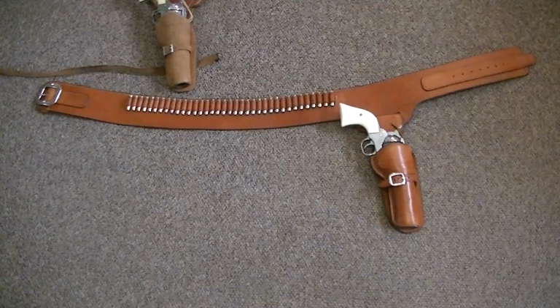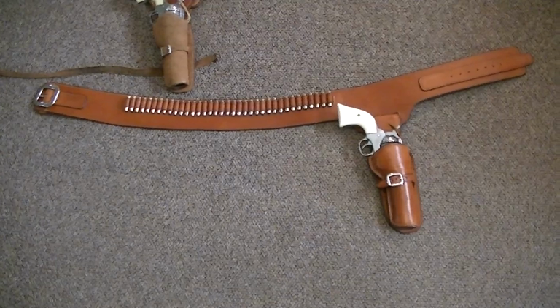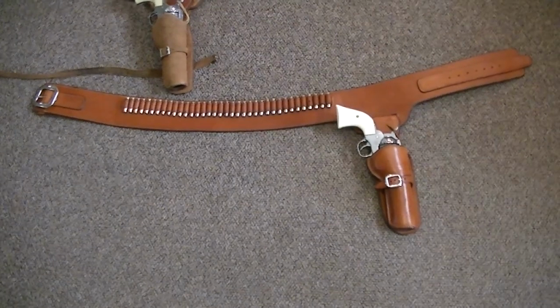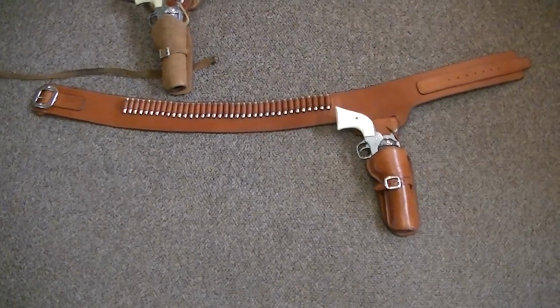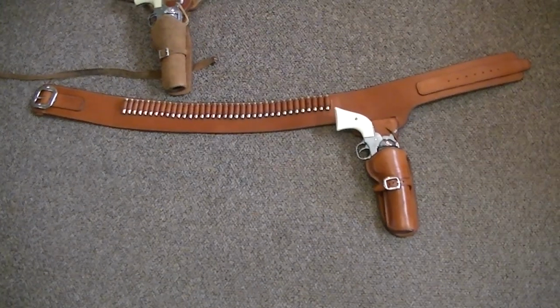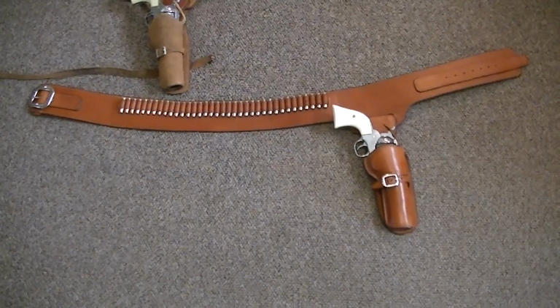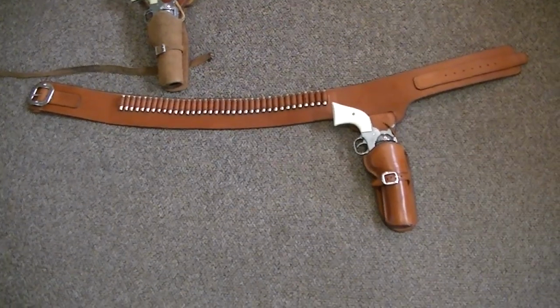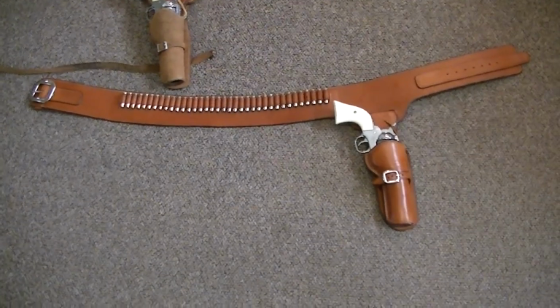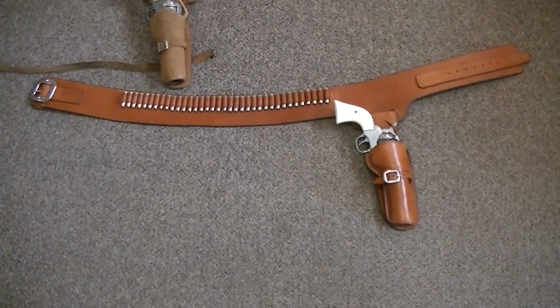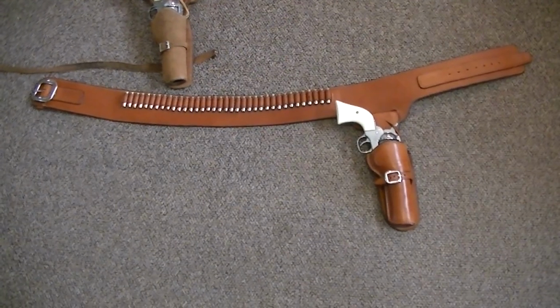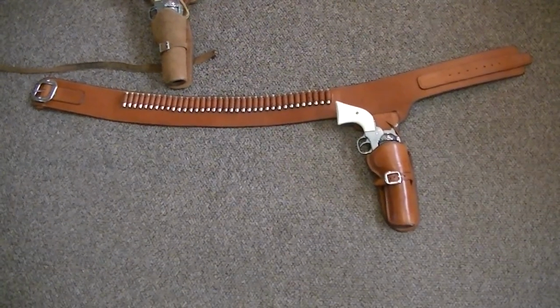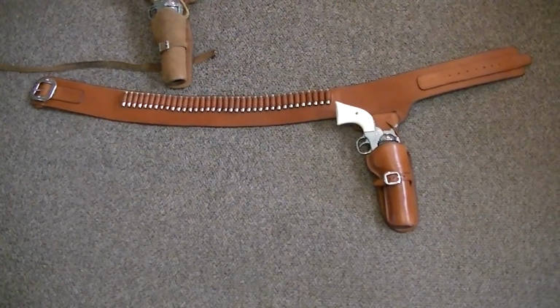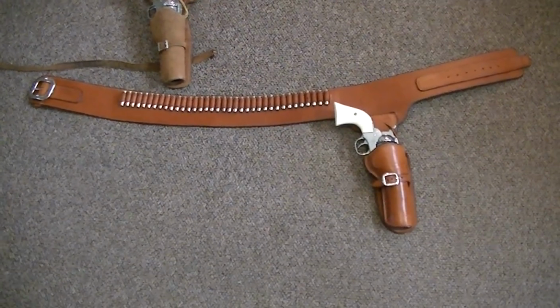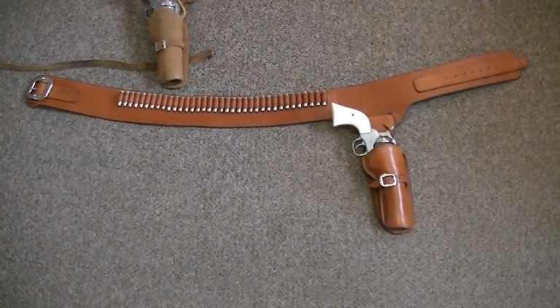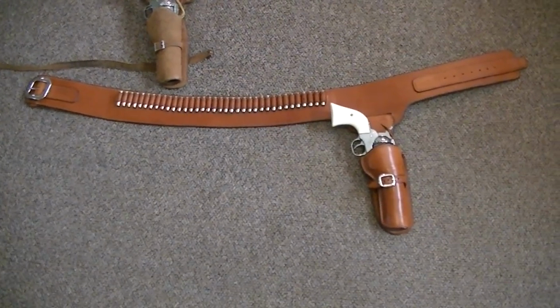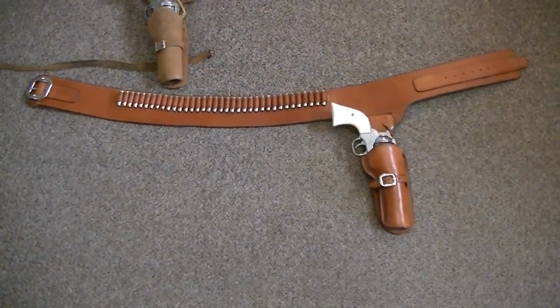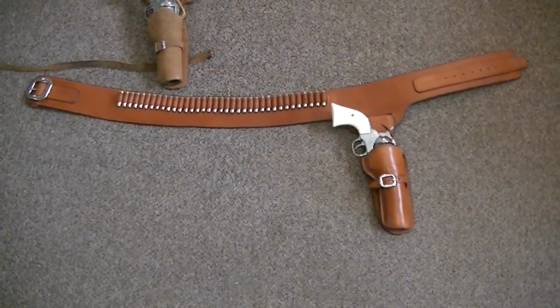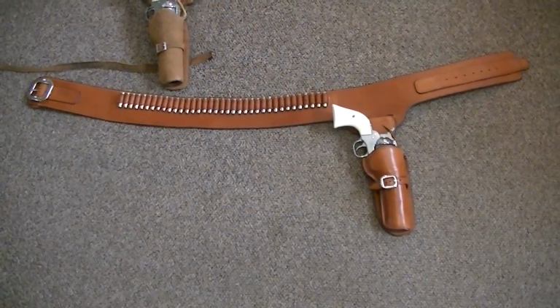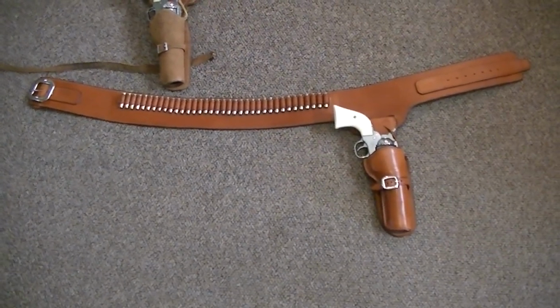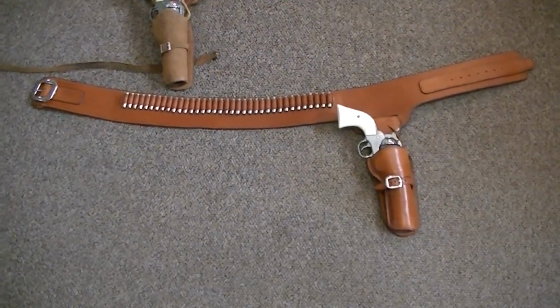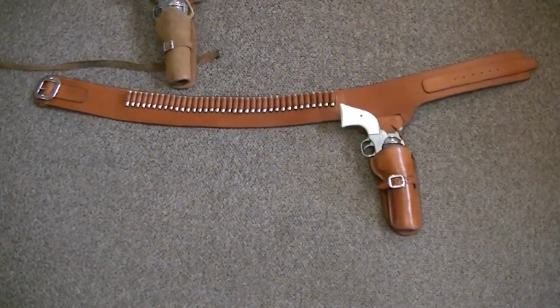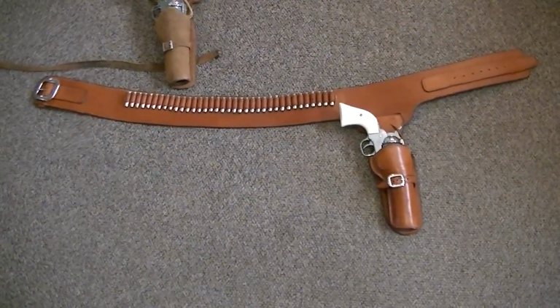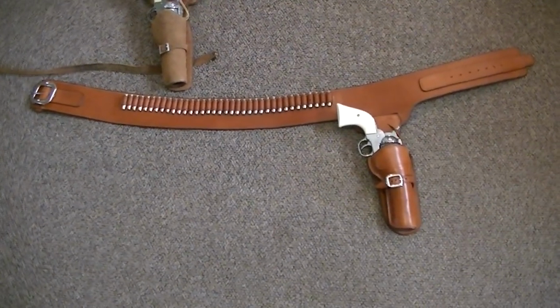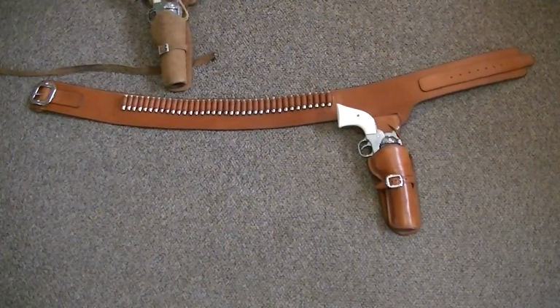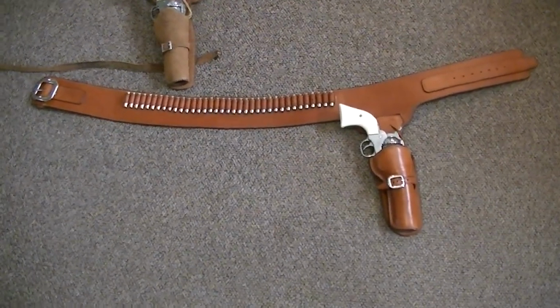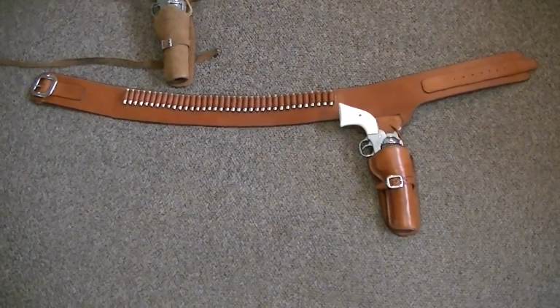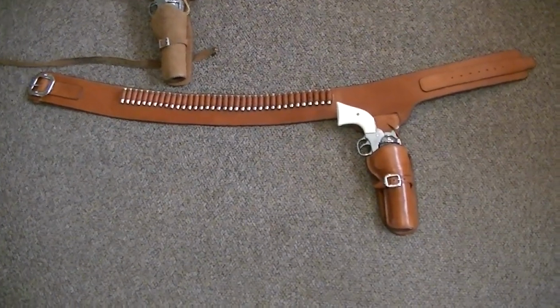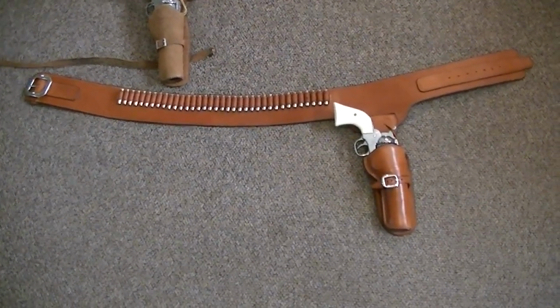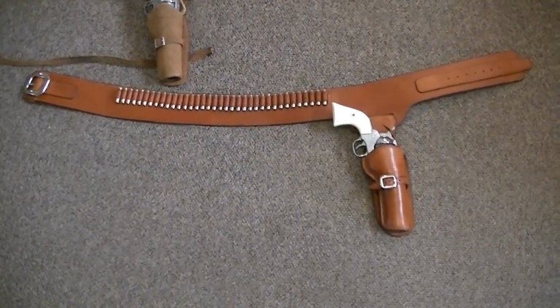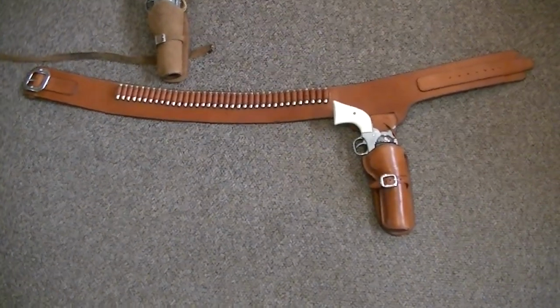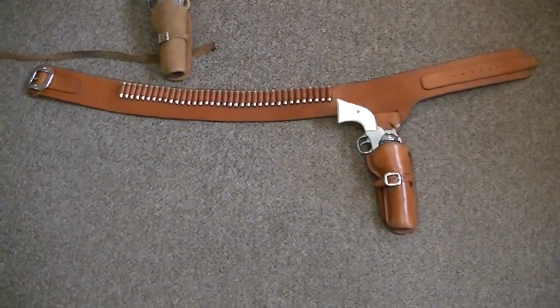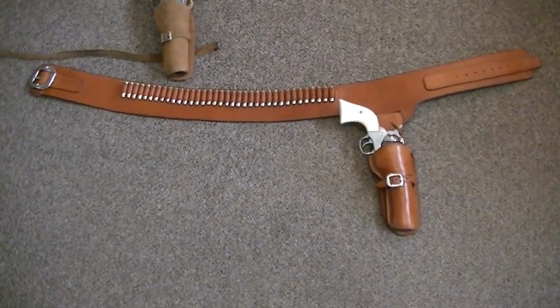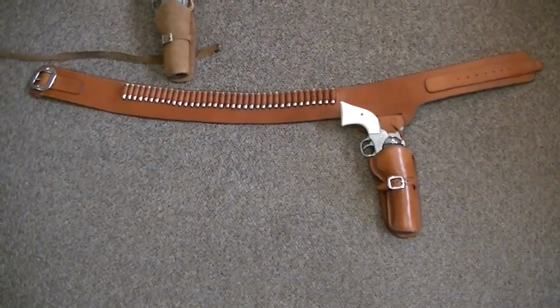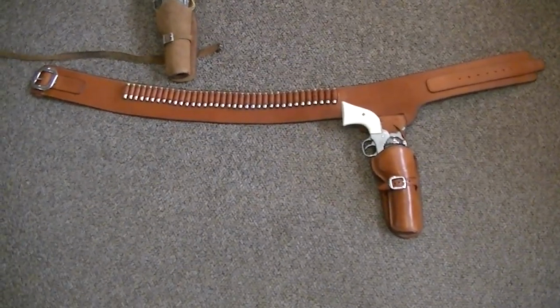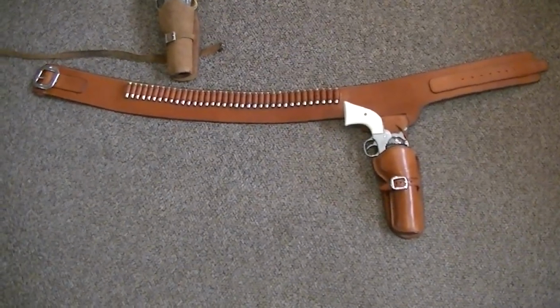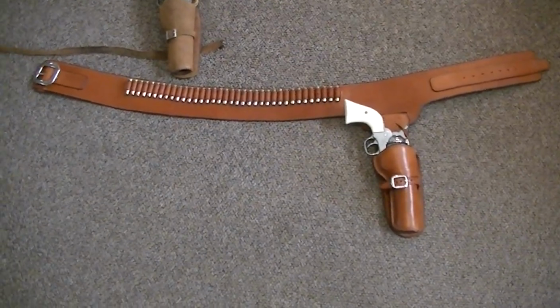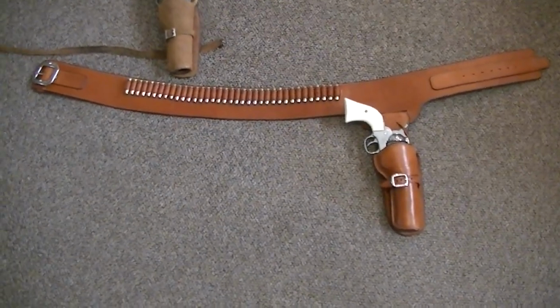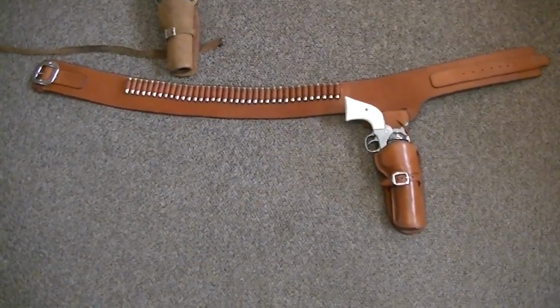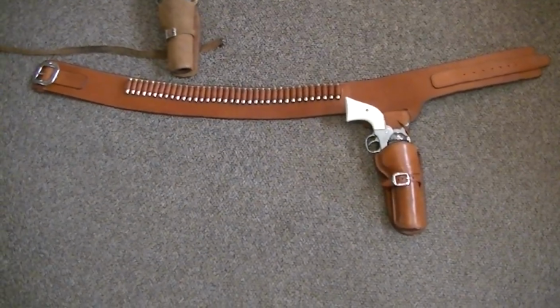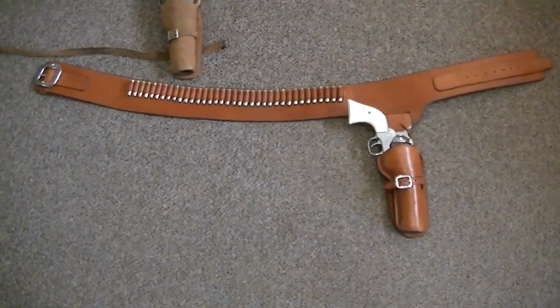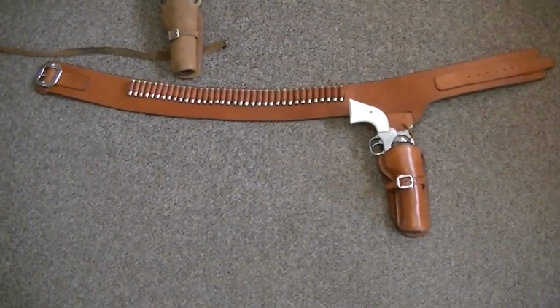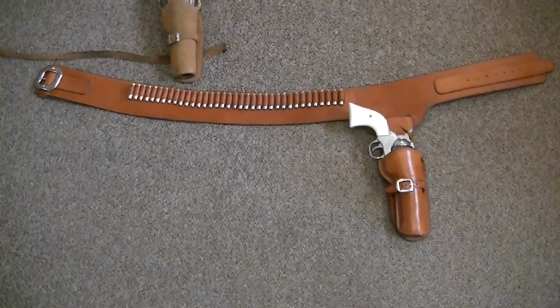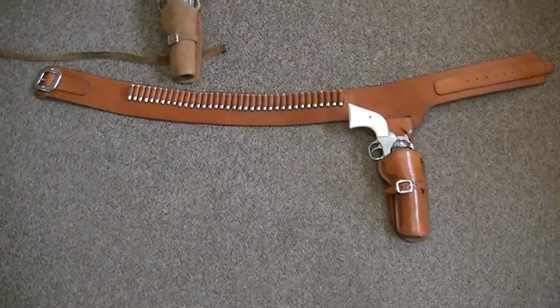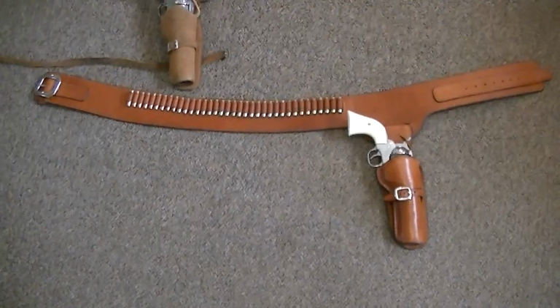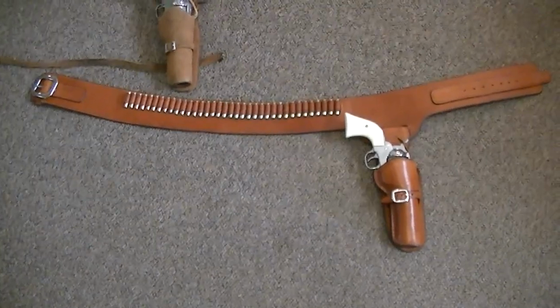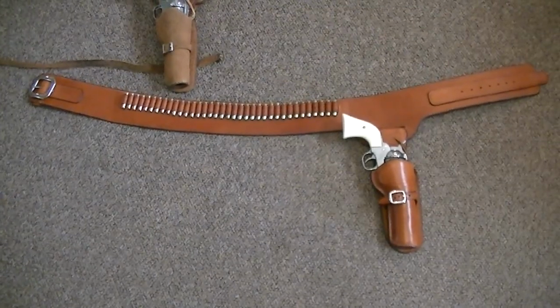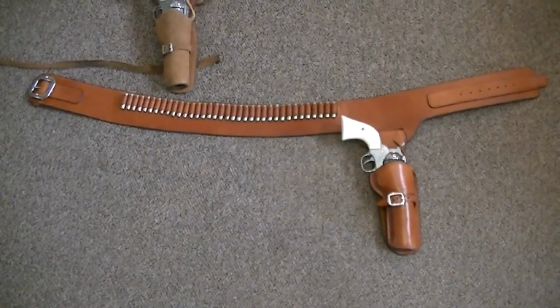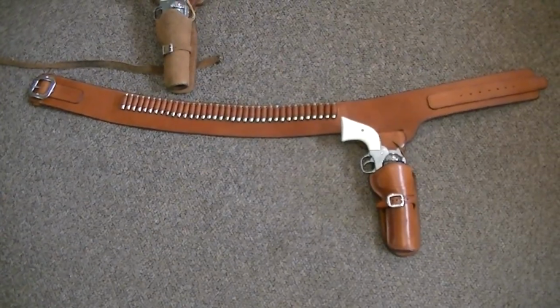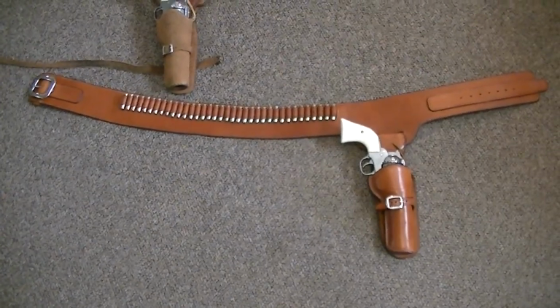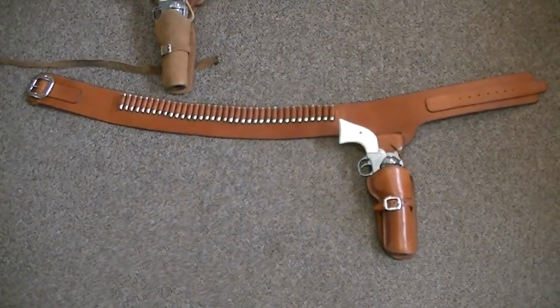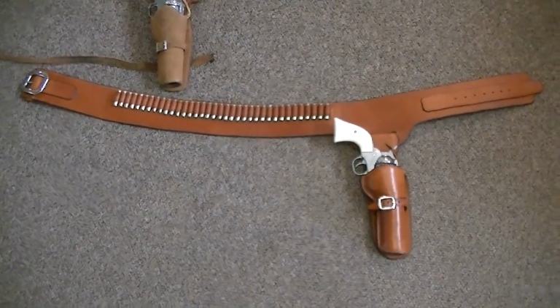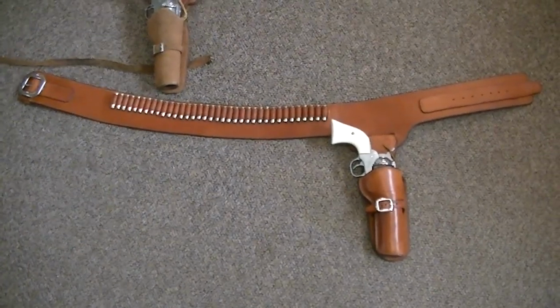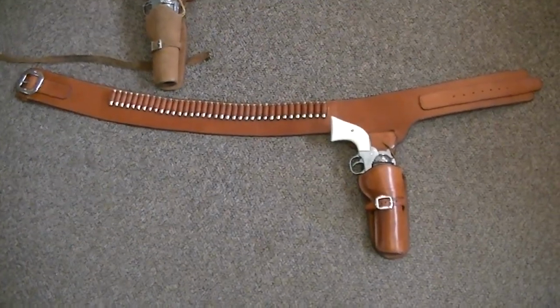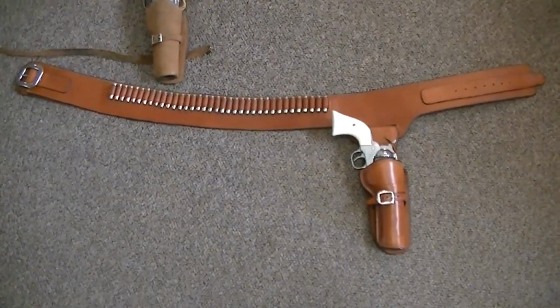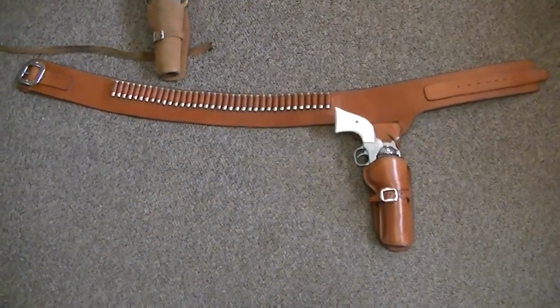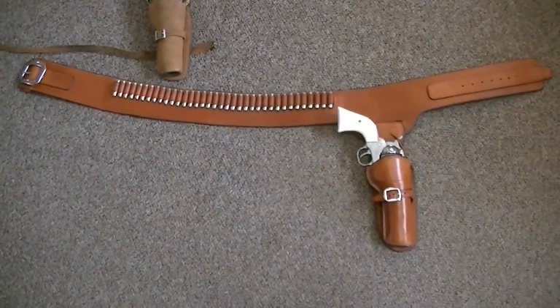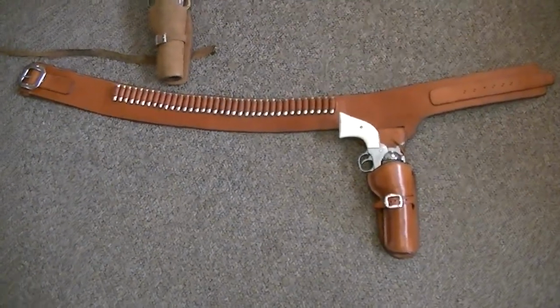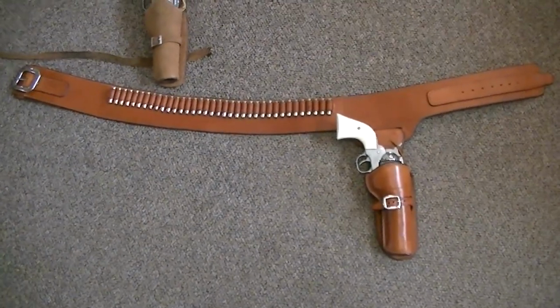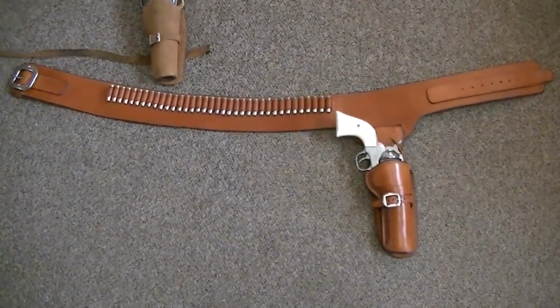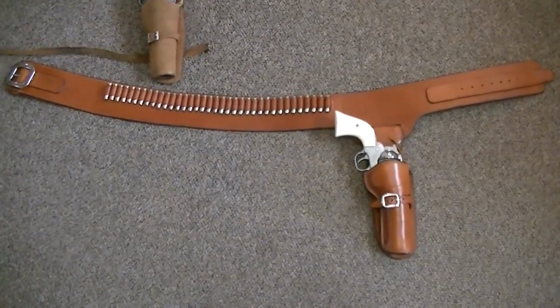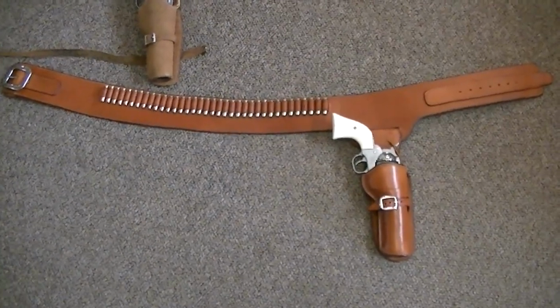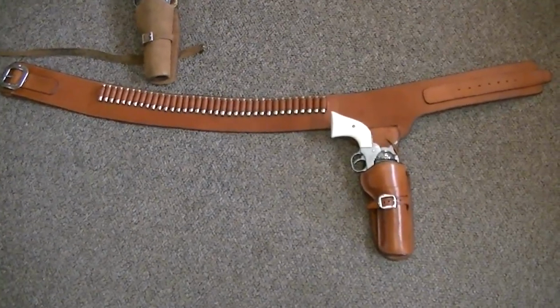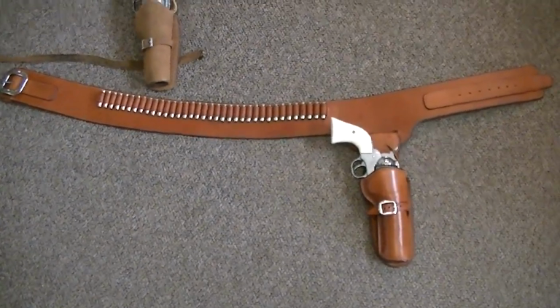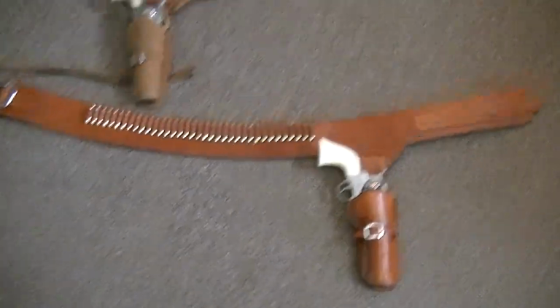Hey guys, how's it going? This is my Bianchi James Arness Gun Rig.